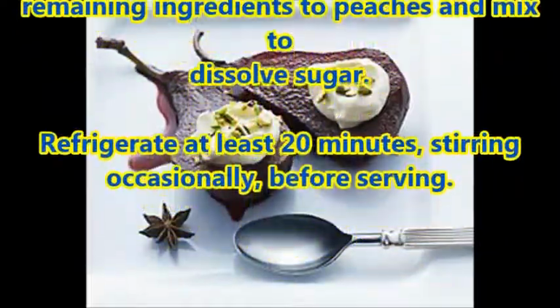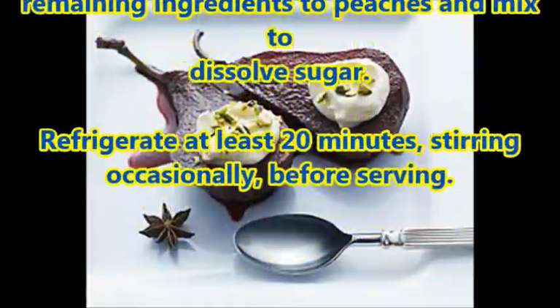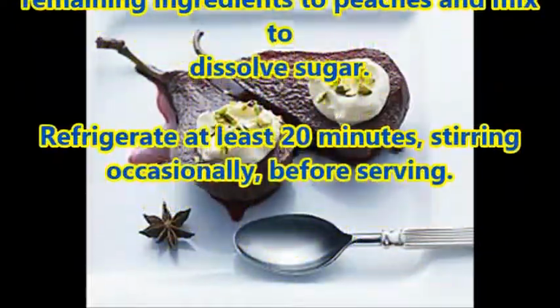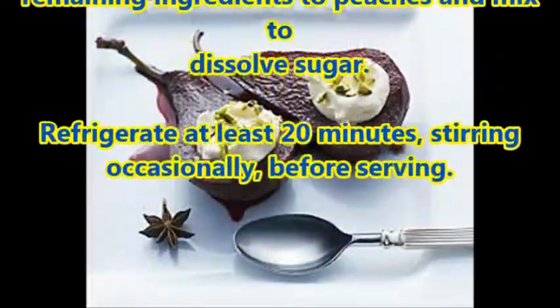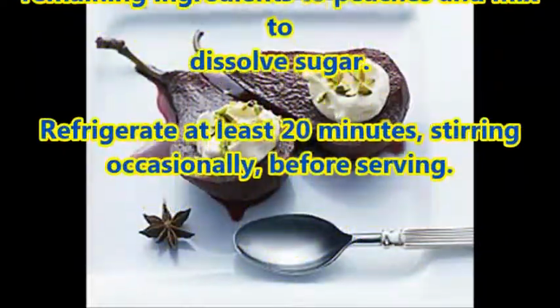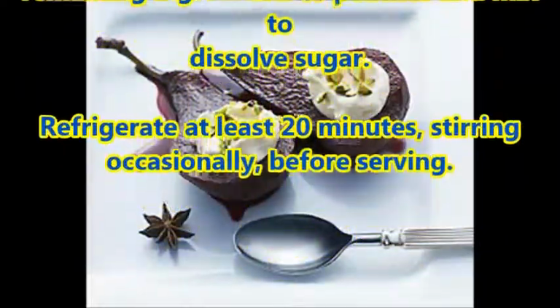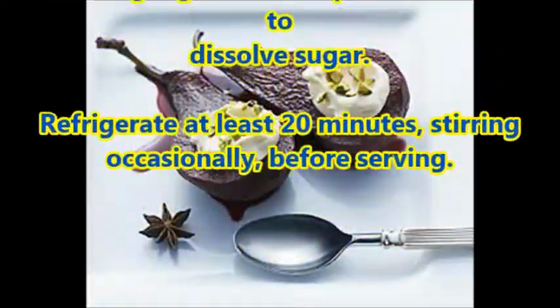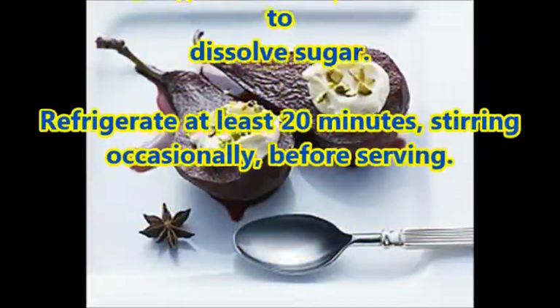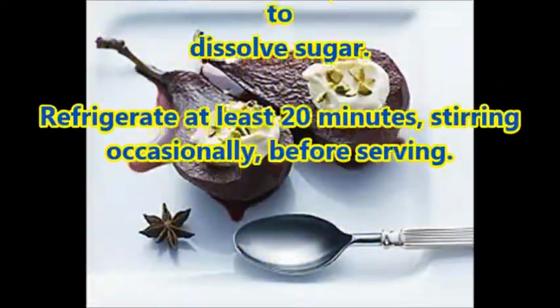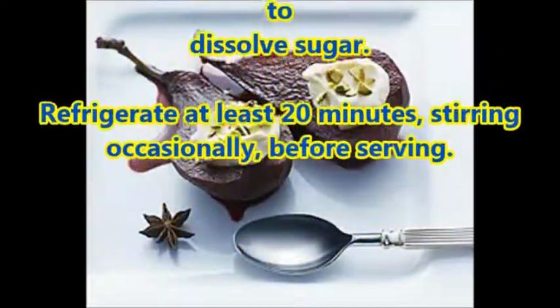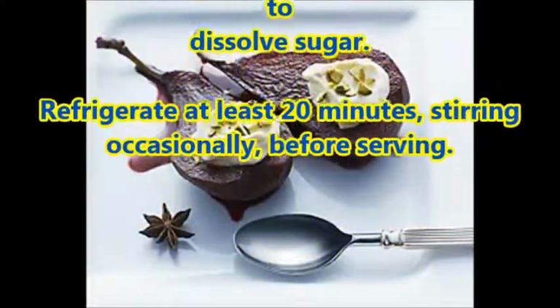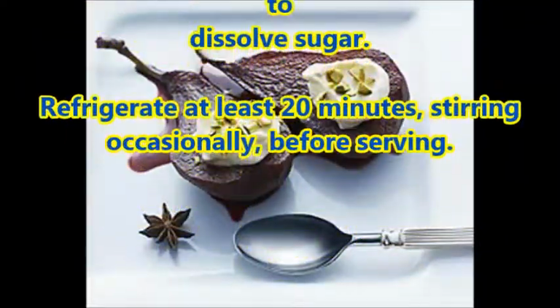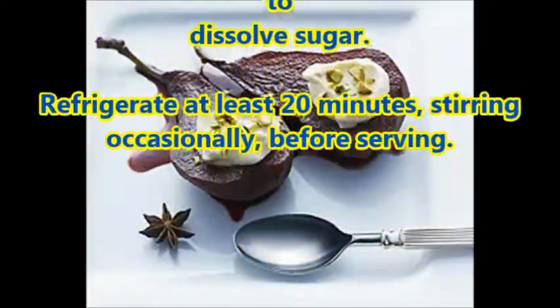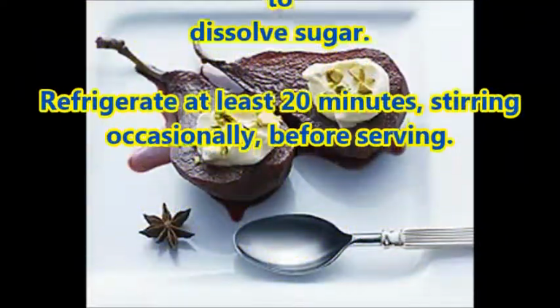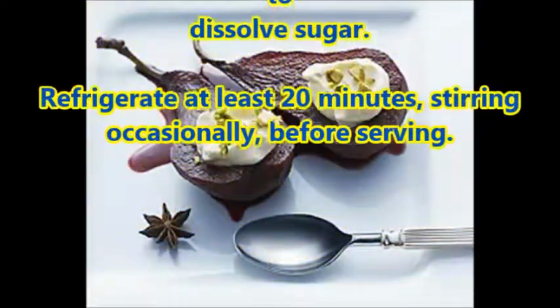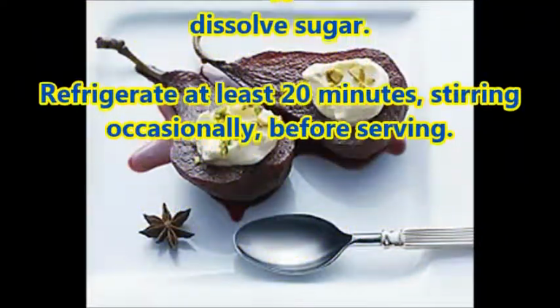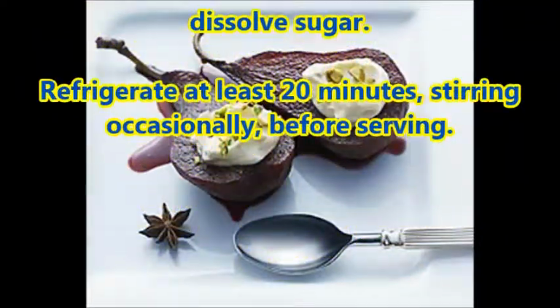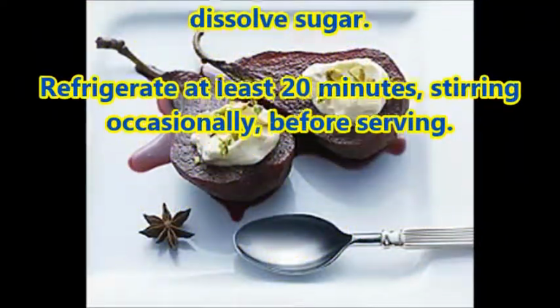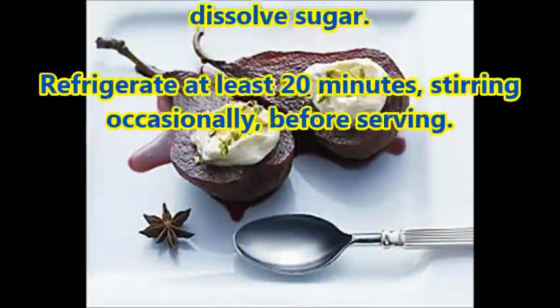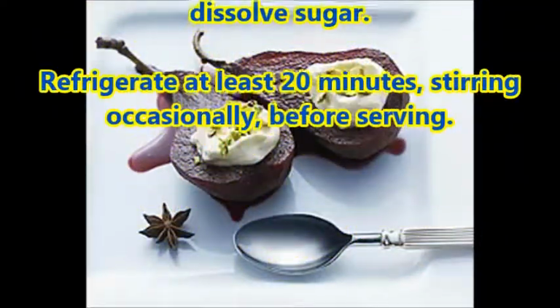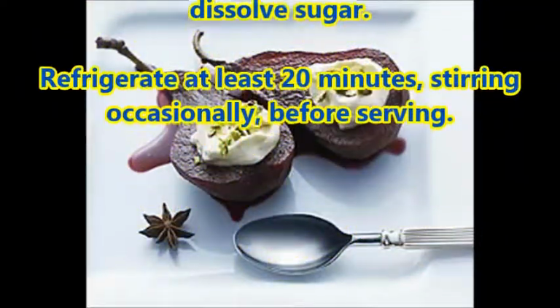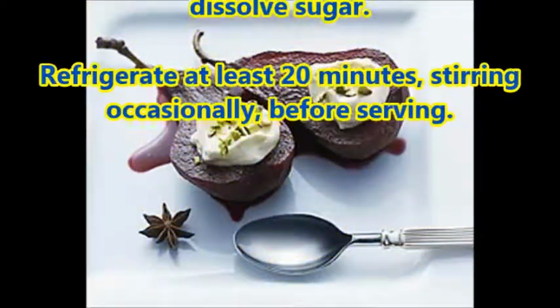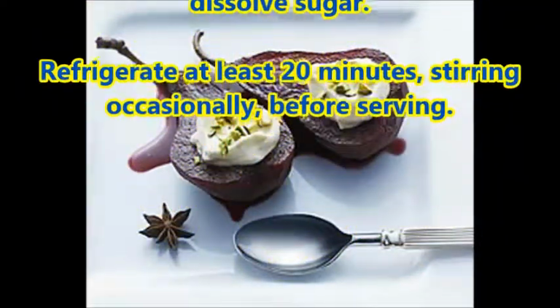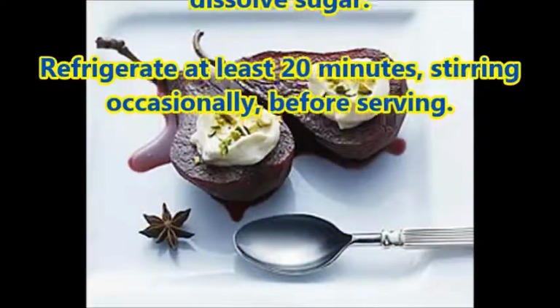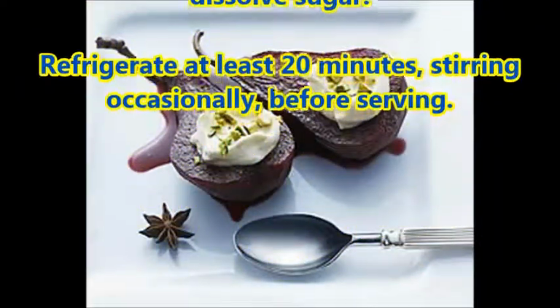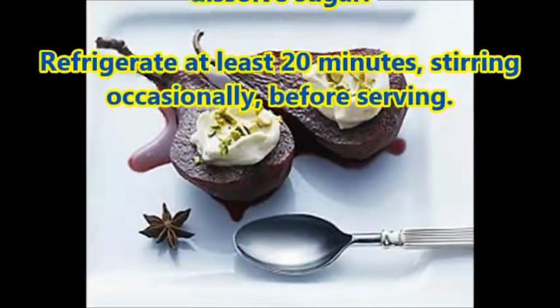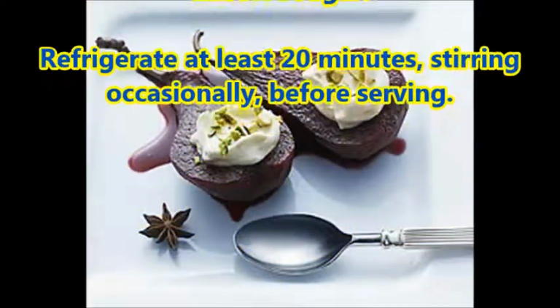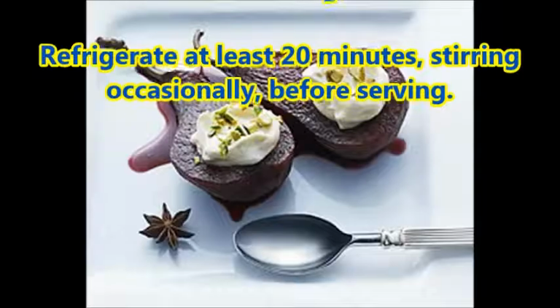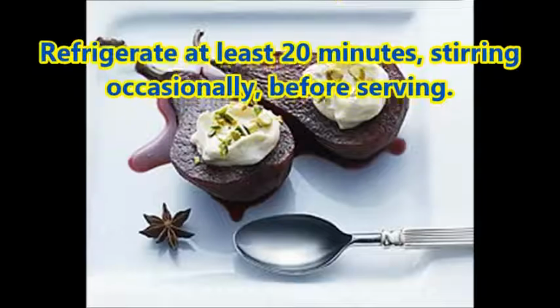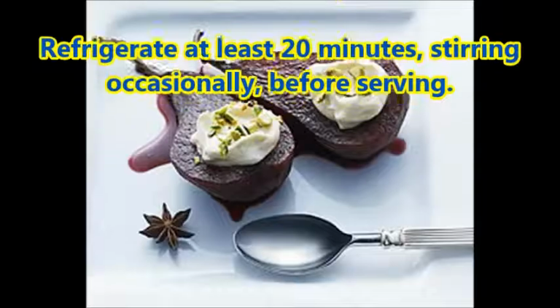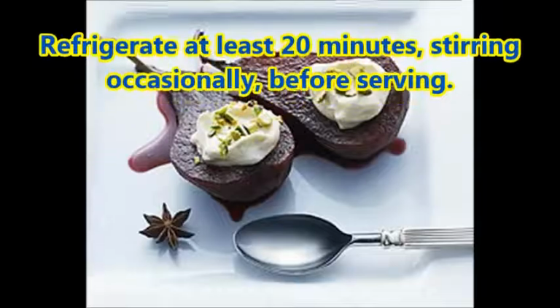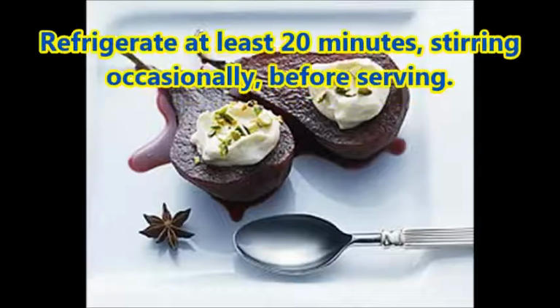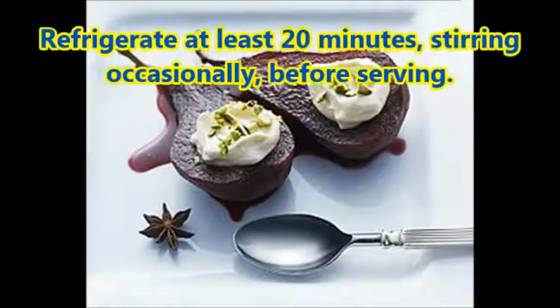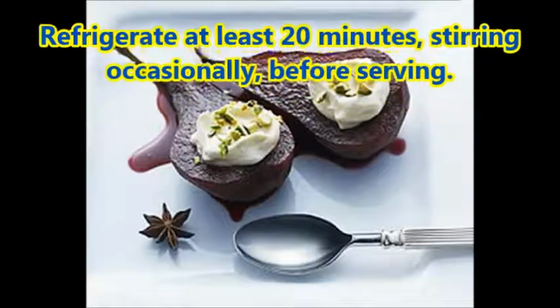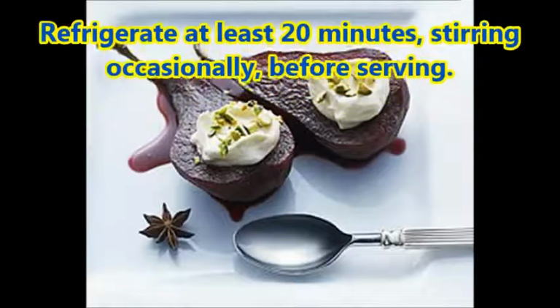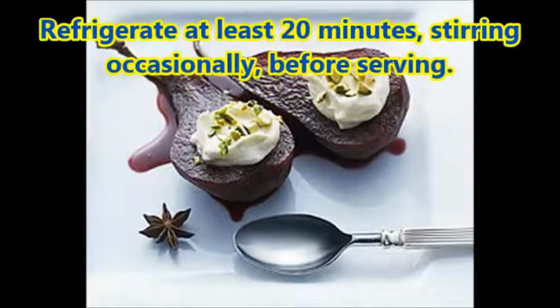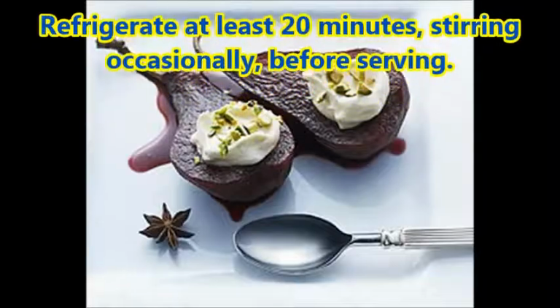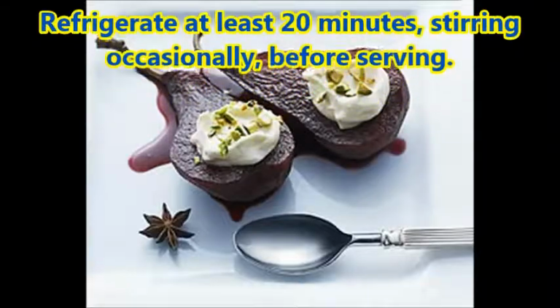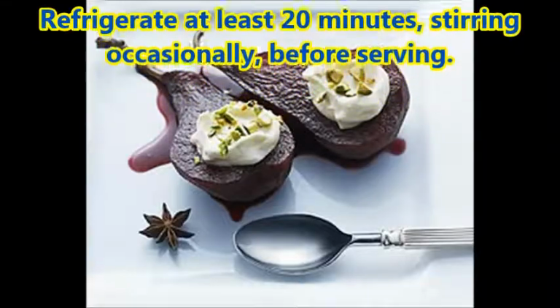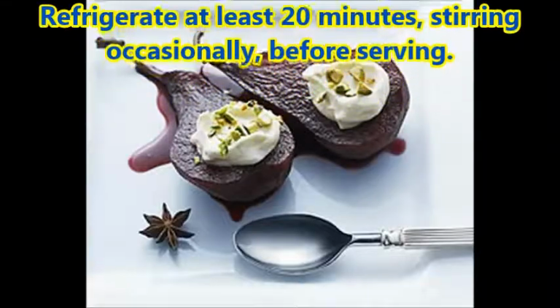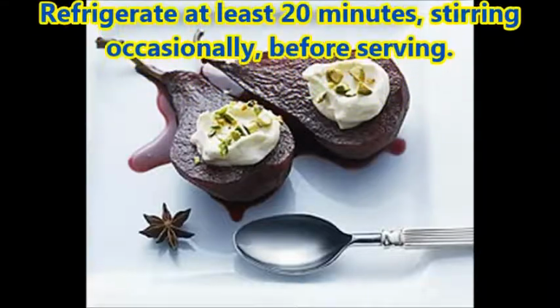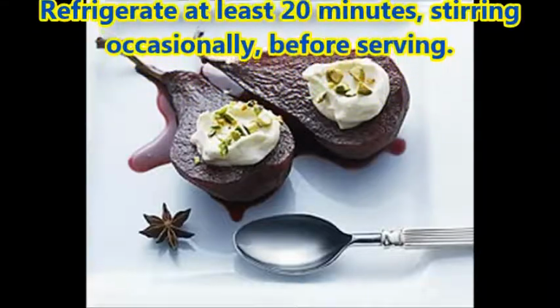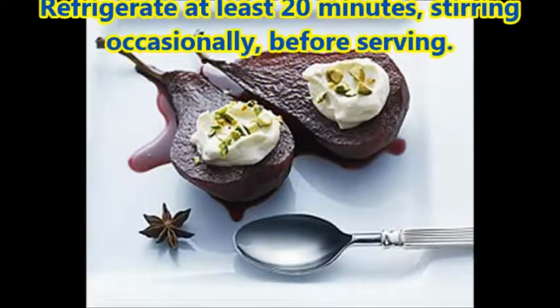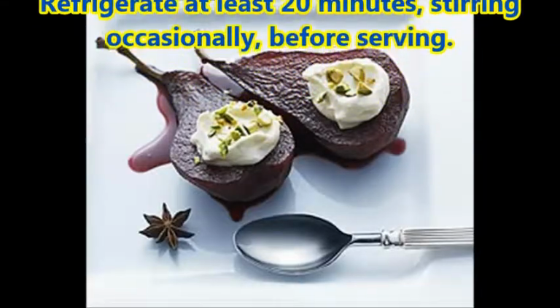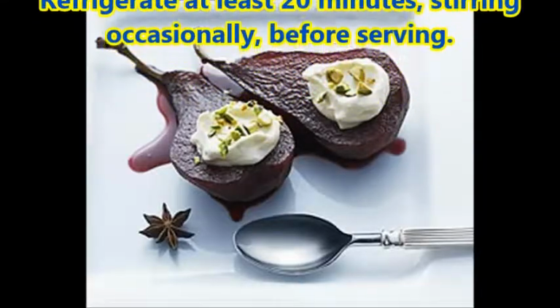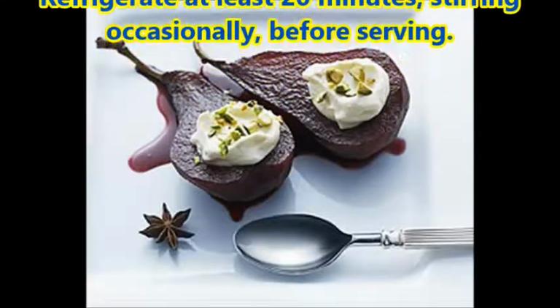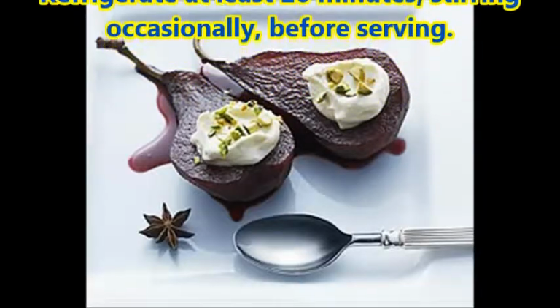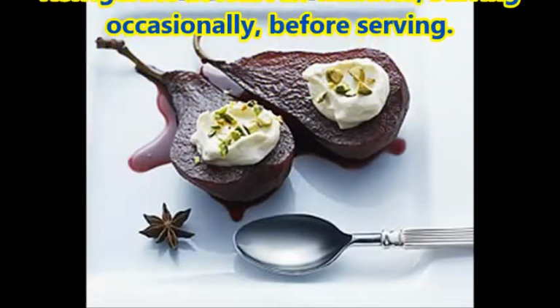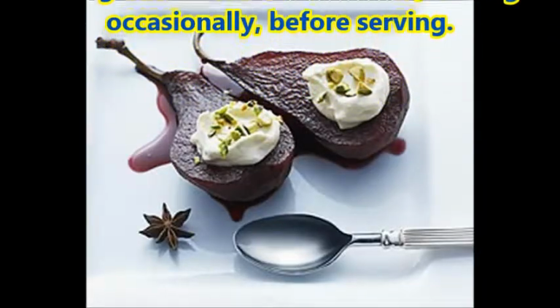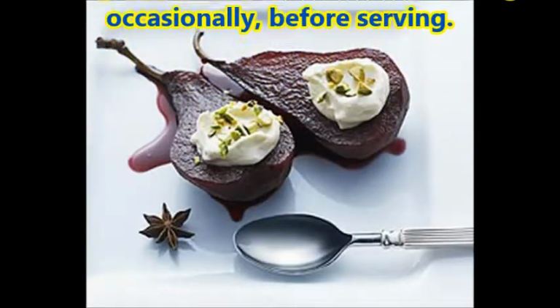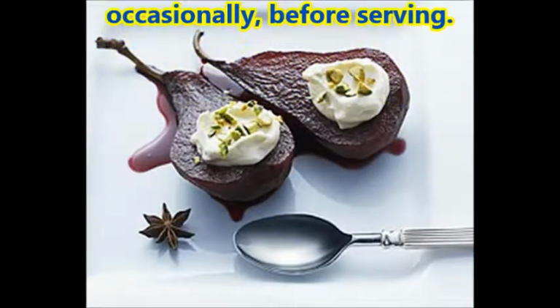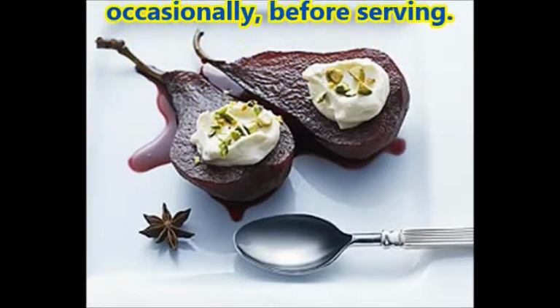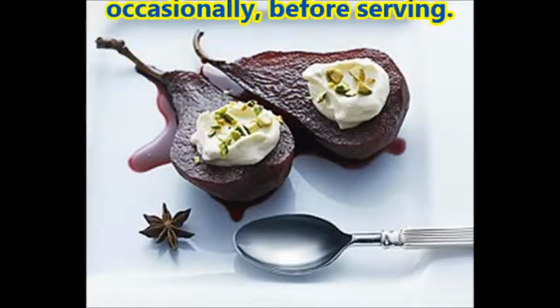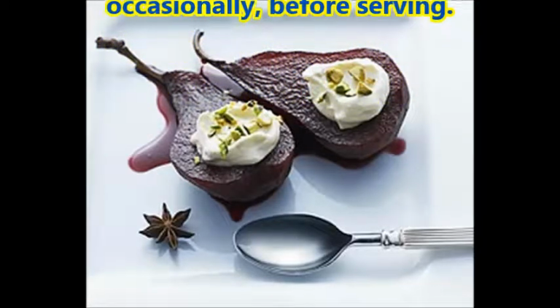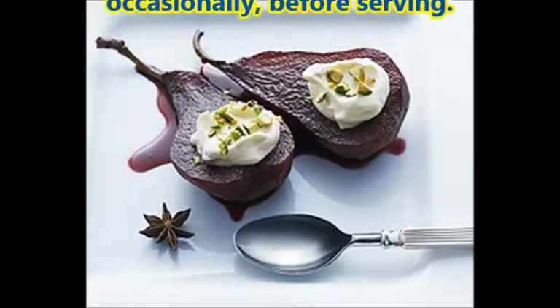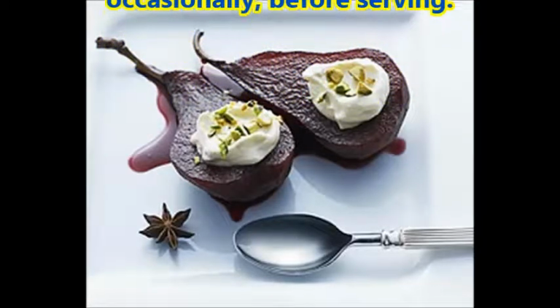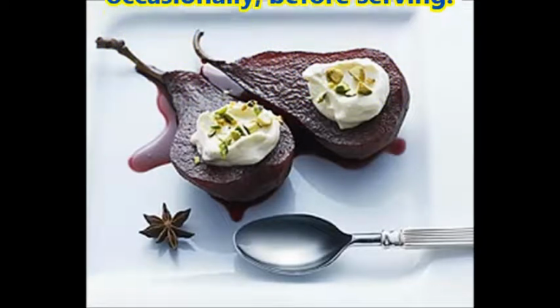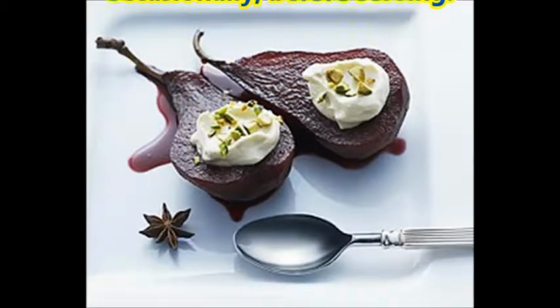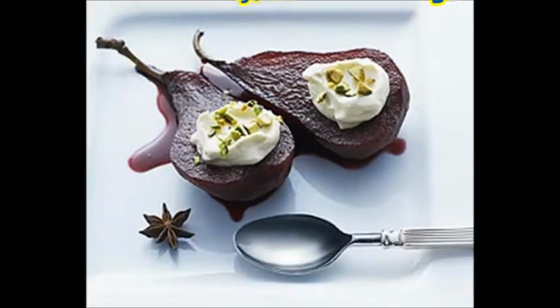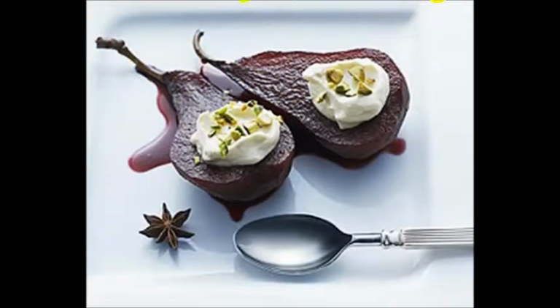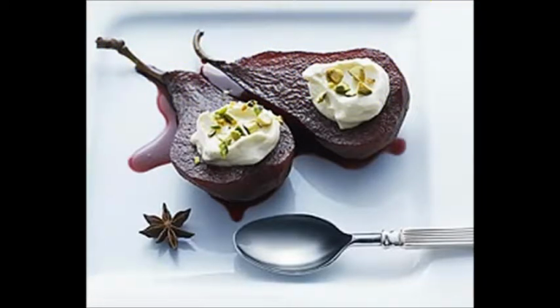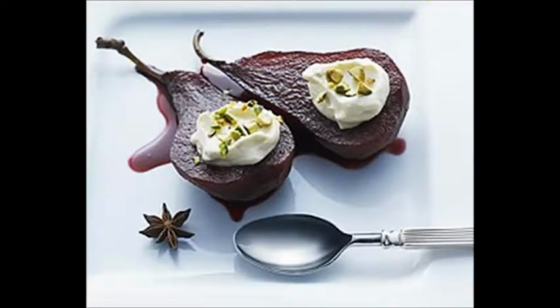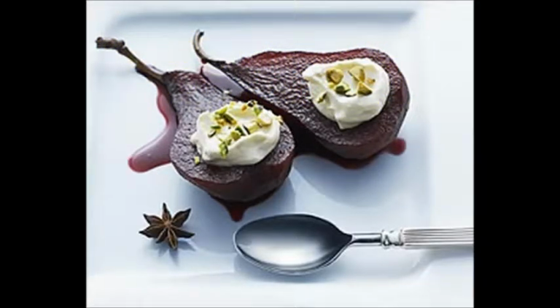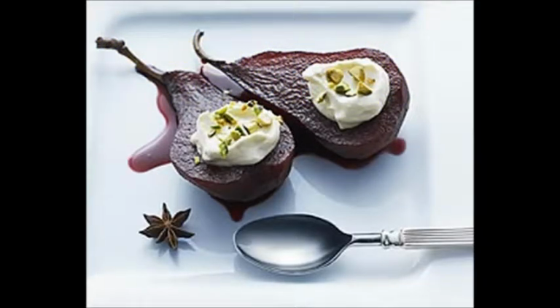Refrigerate at least 20 minutes, stirring occasionally, before serving.